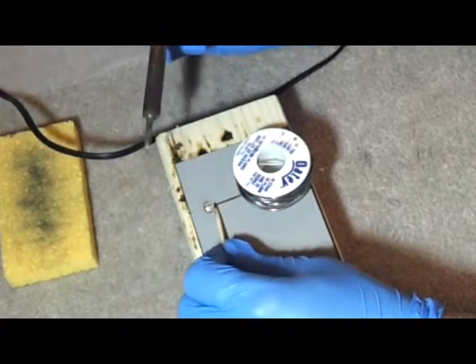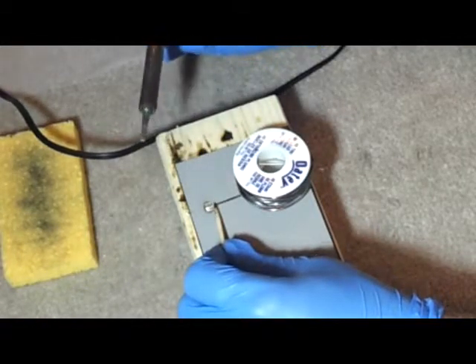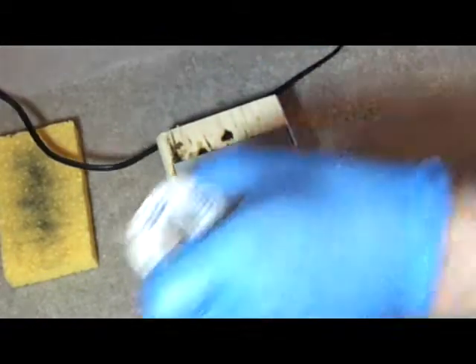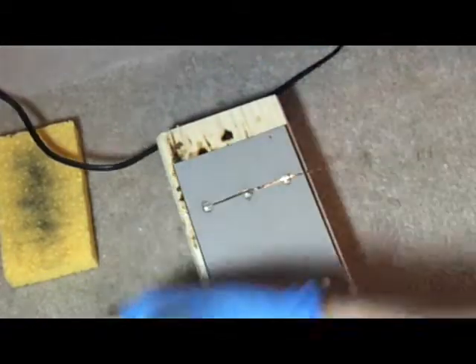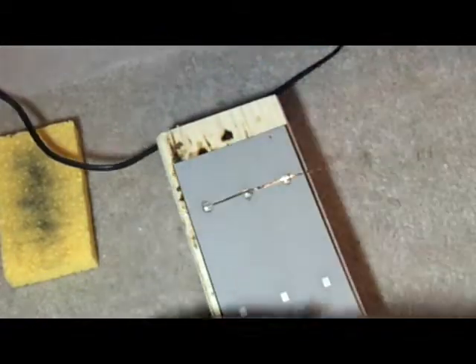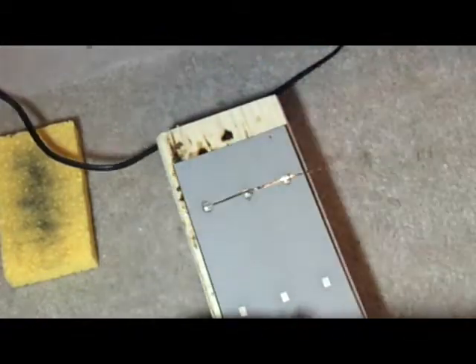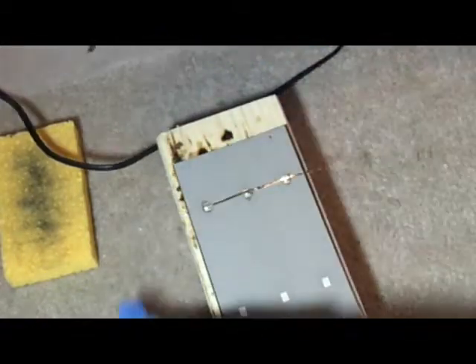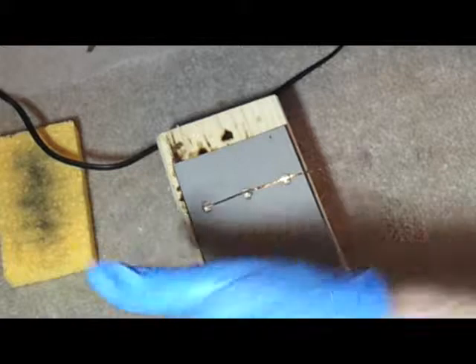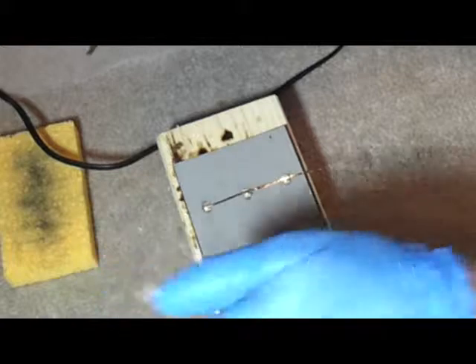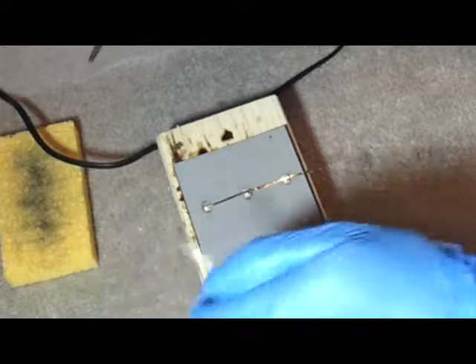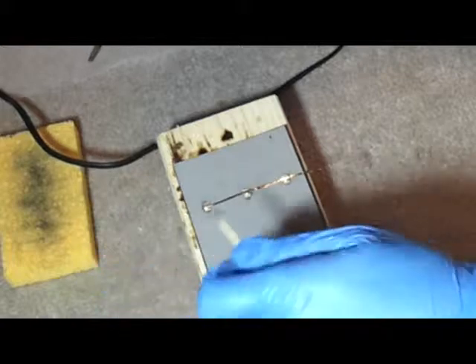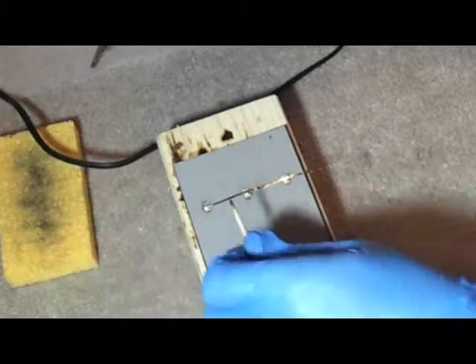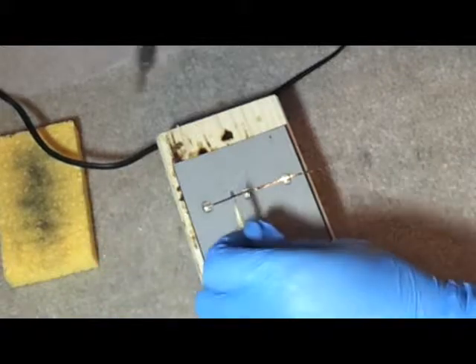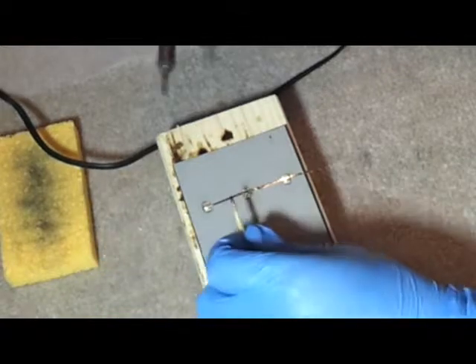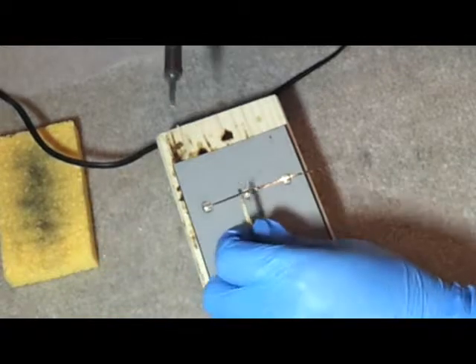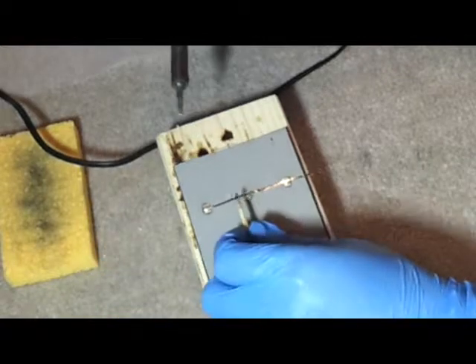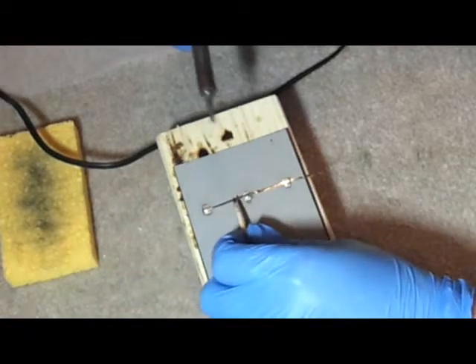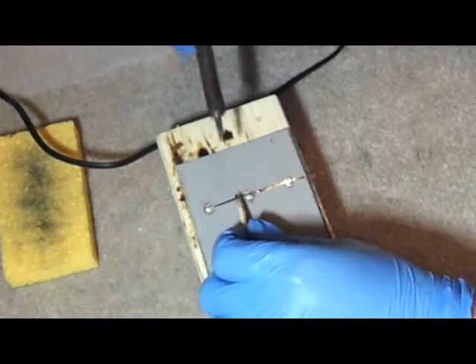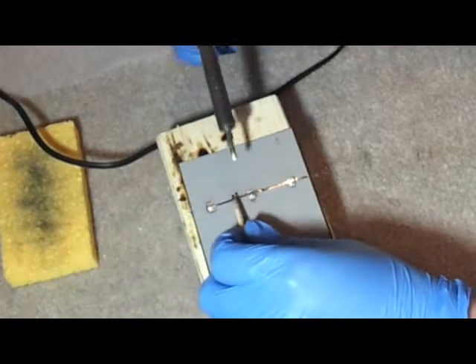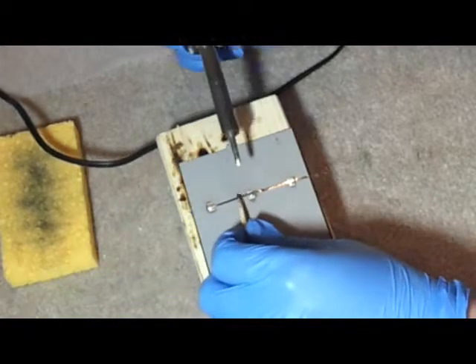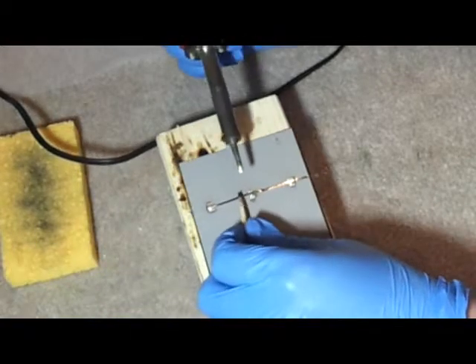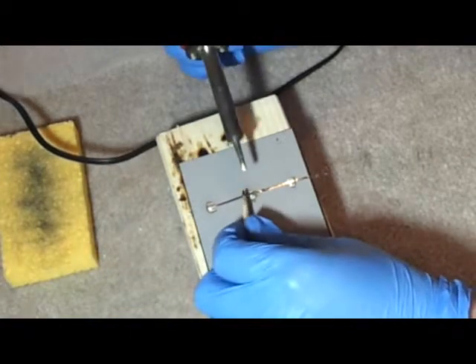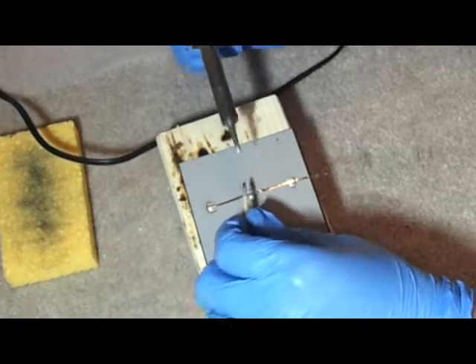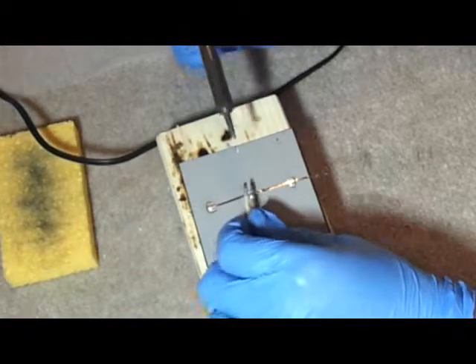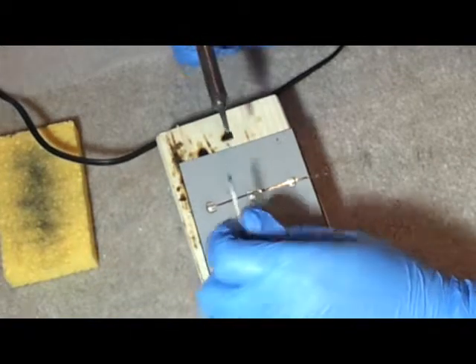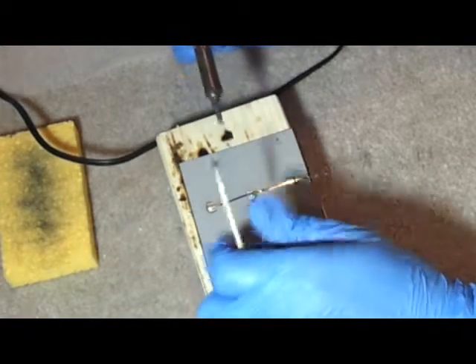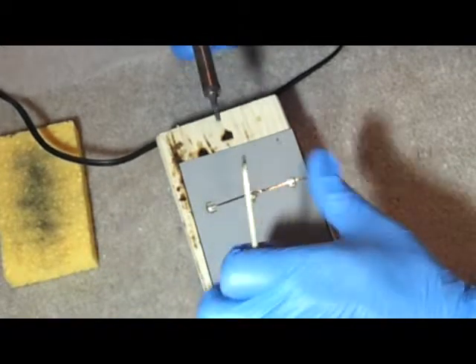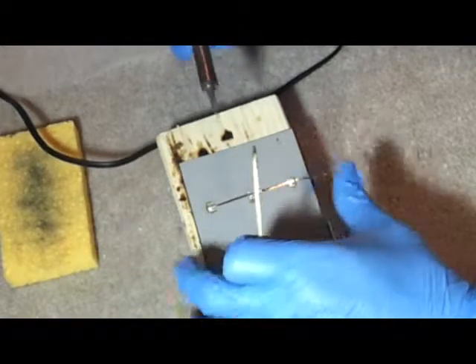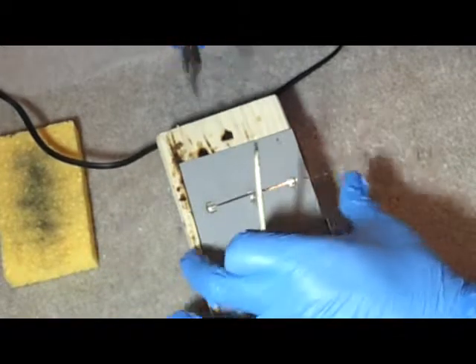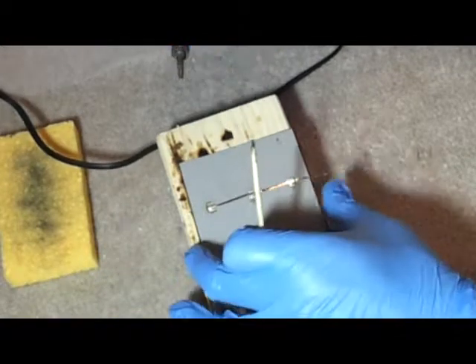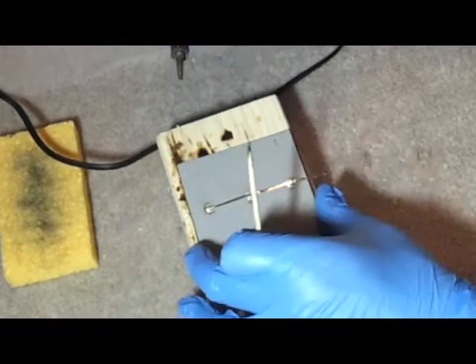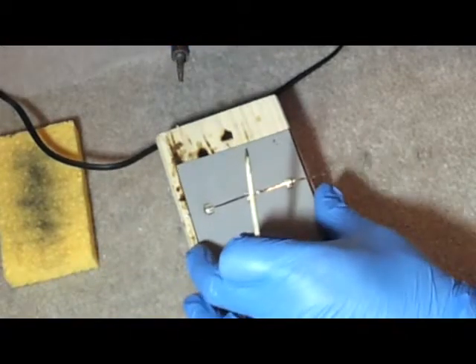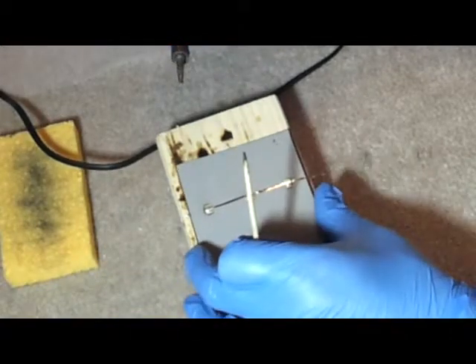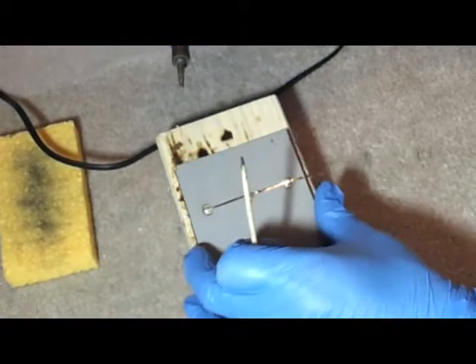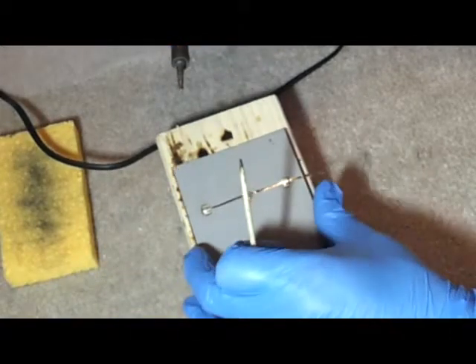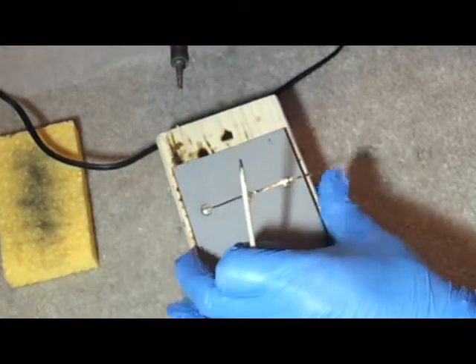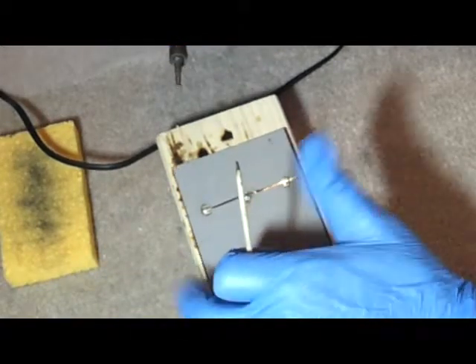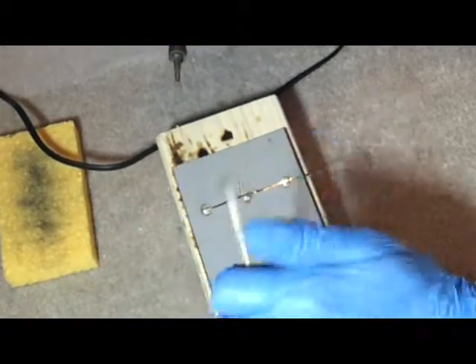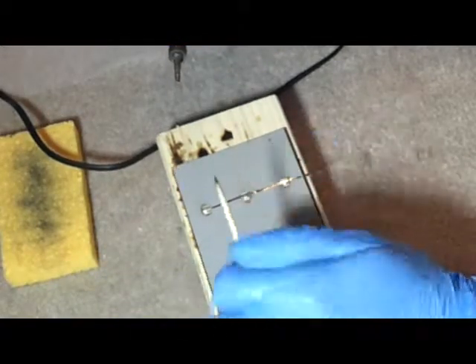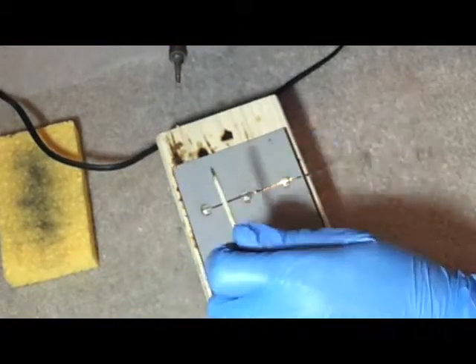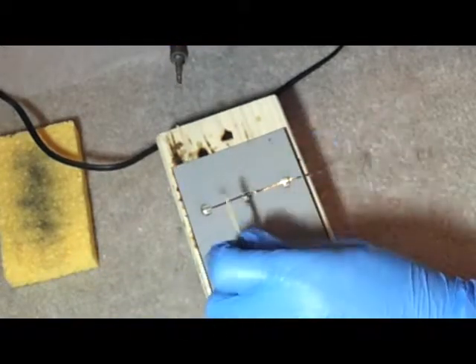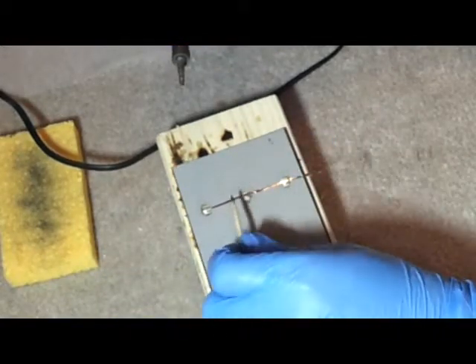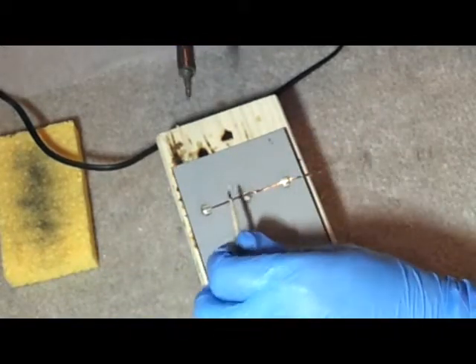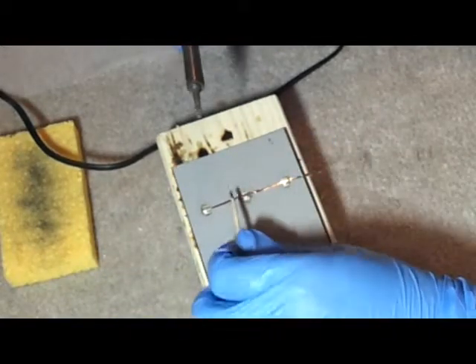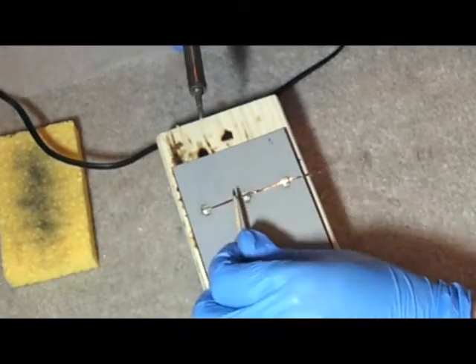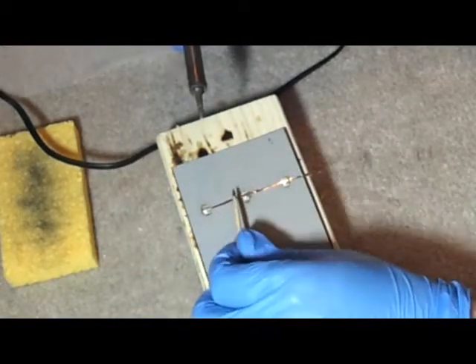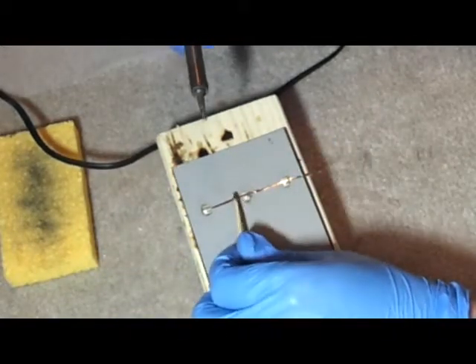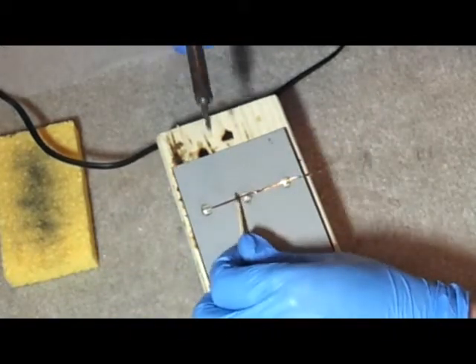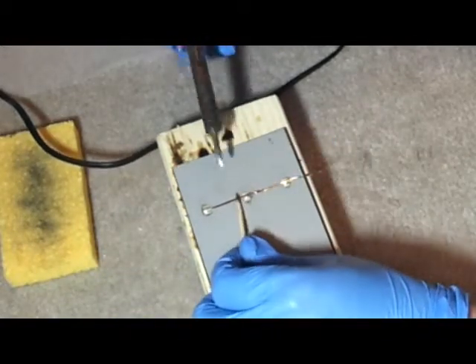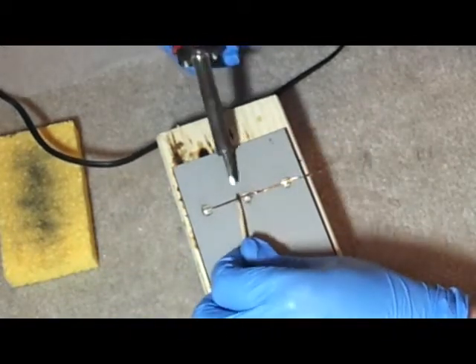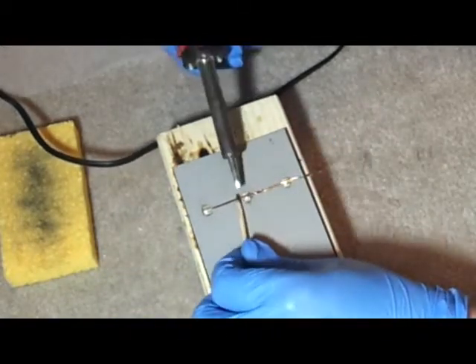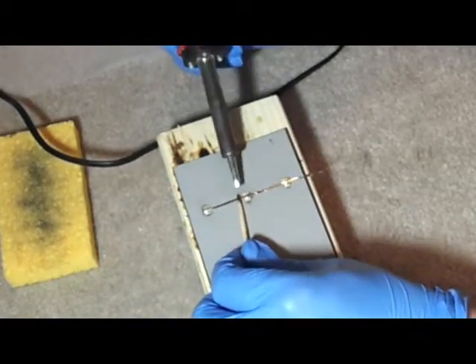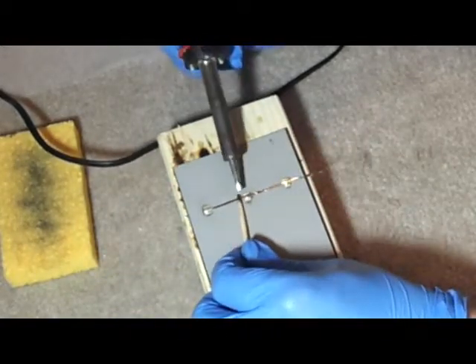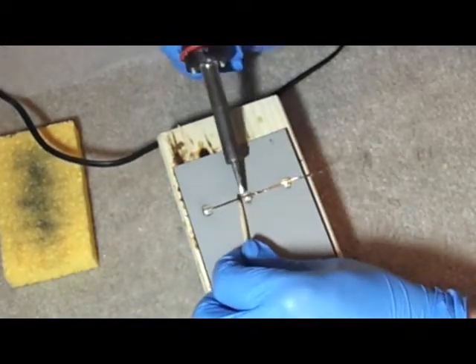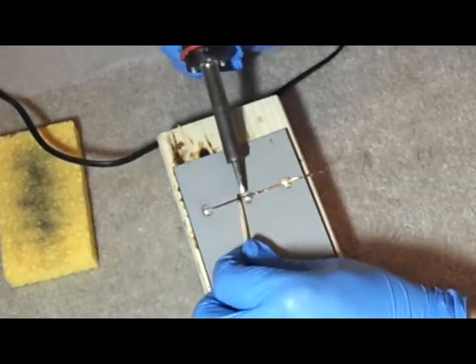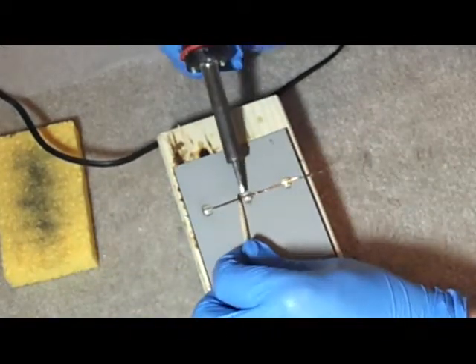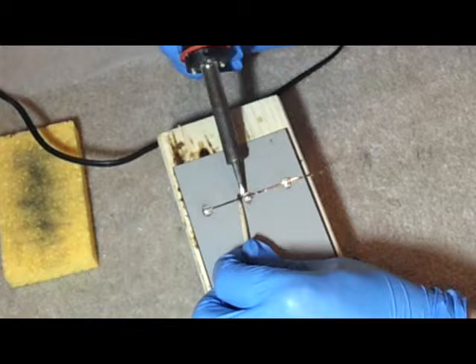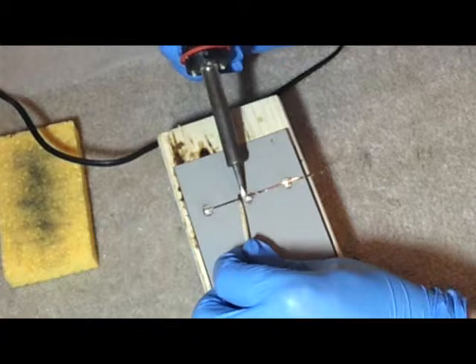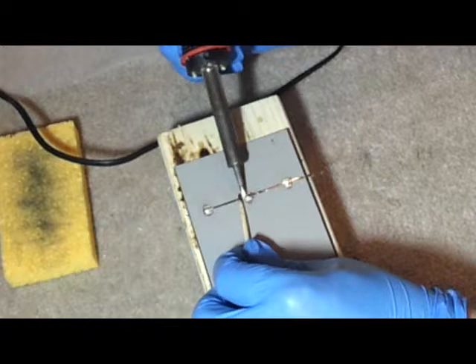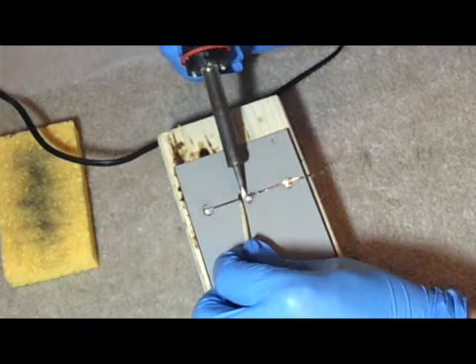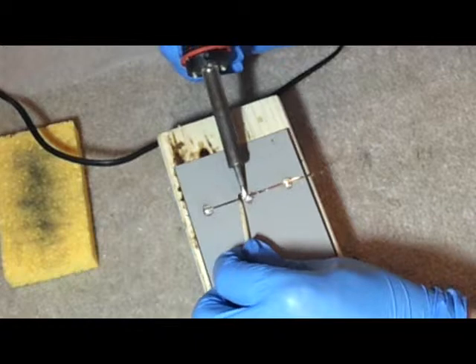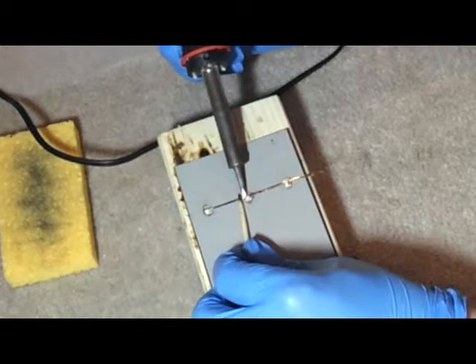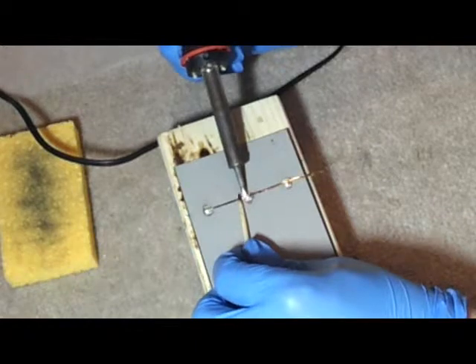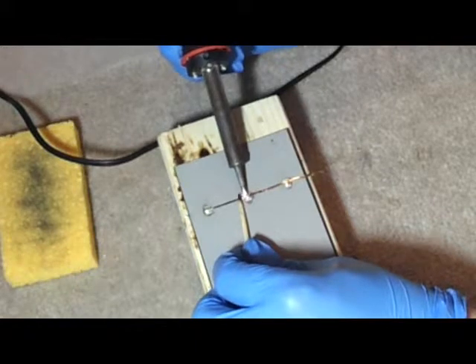It's almost instantaneous when you see it. Once the solder starts melting, that's when you let up.